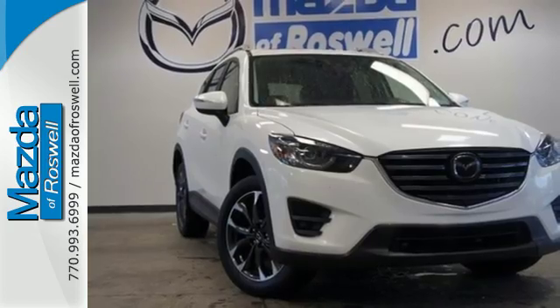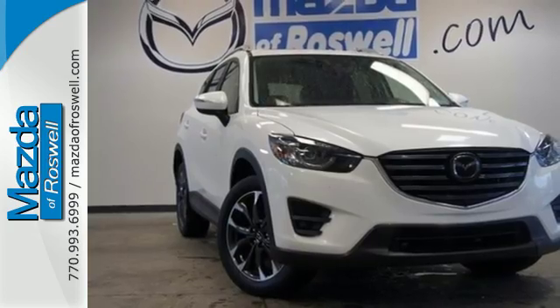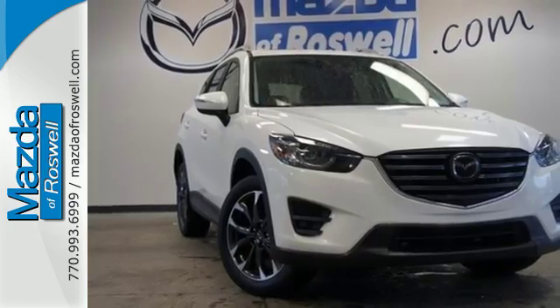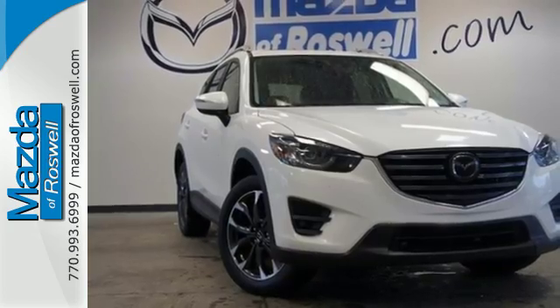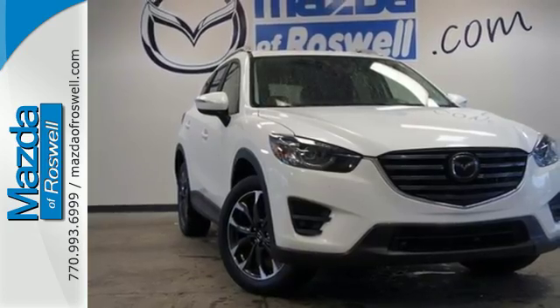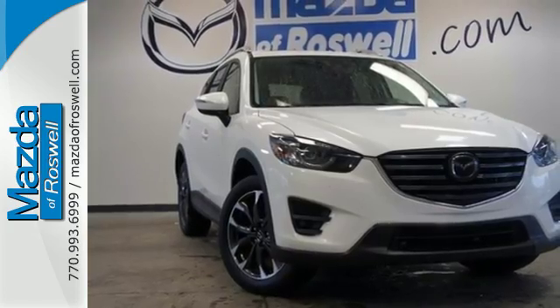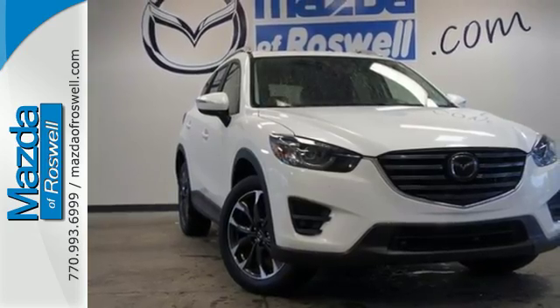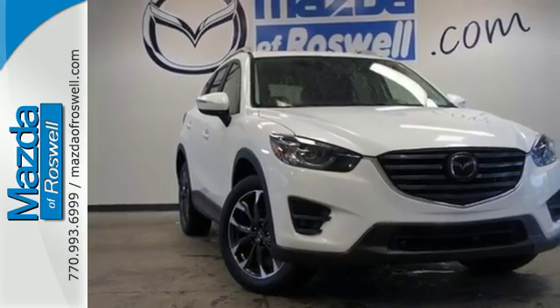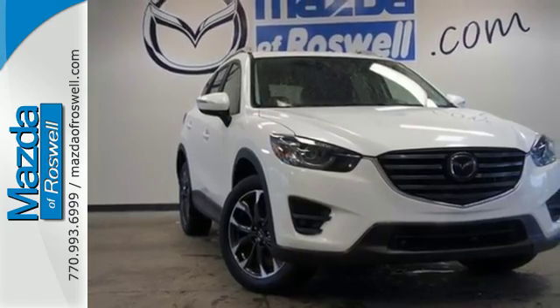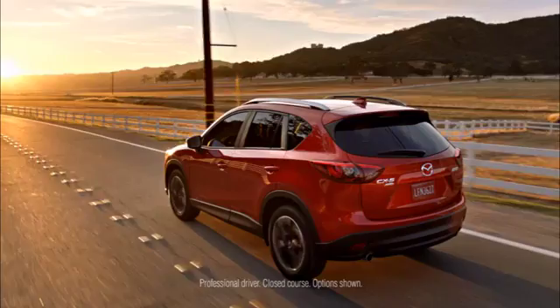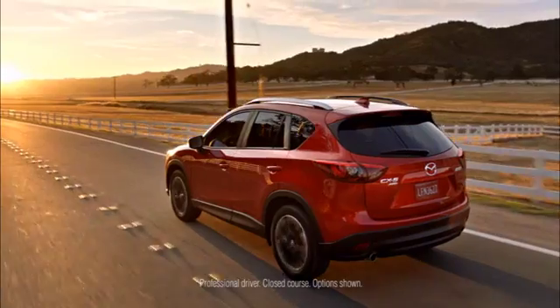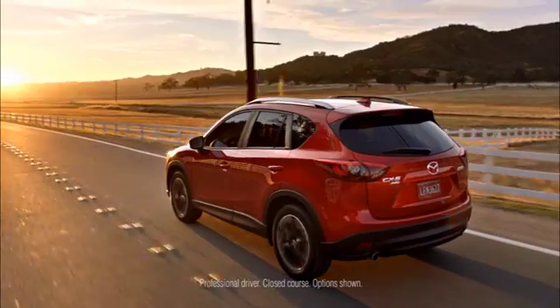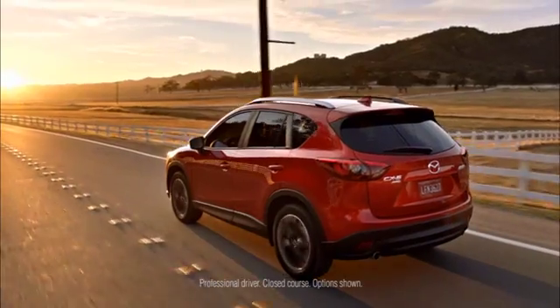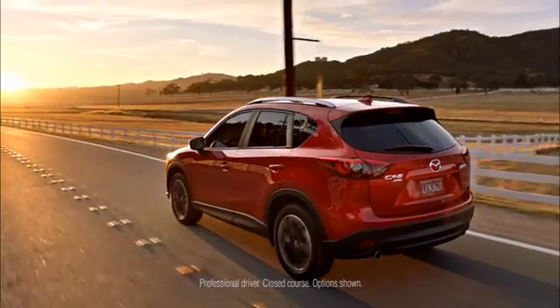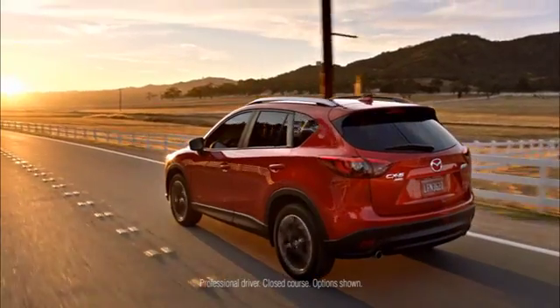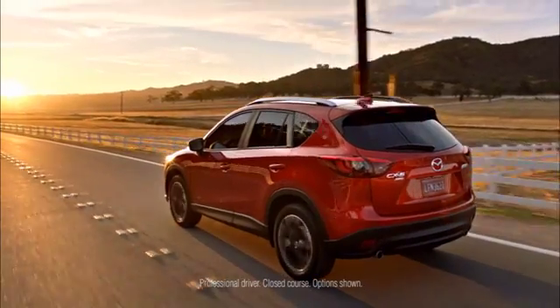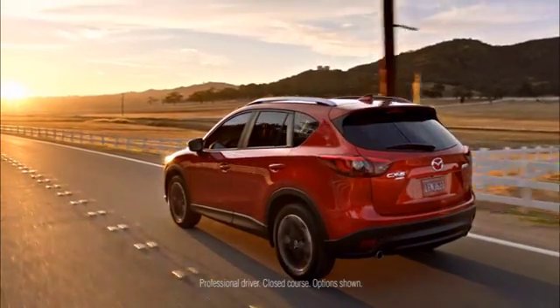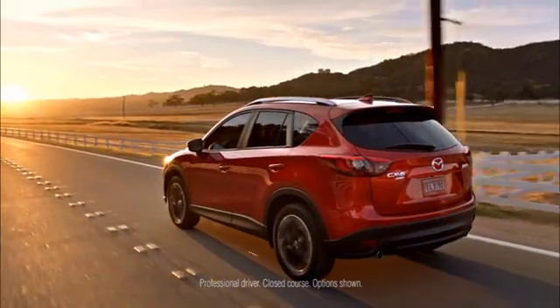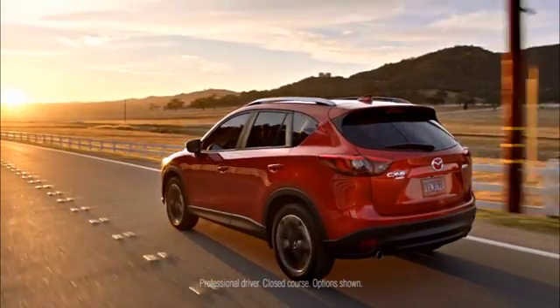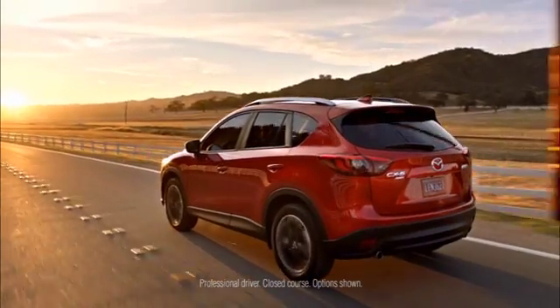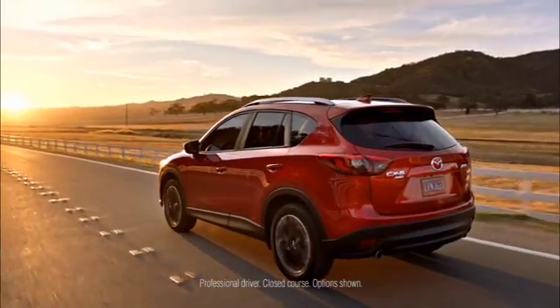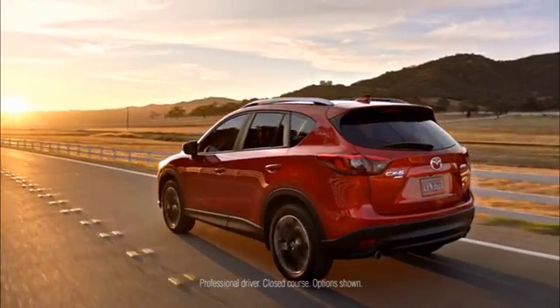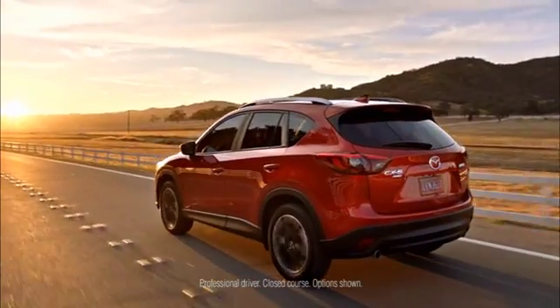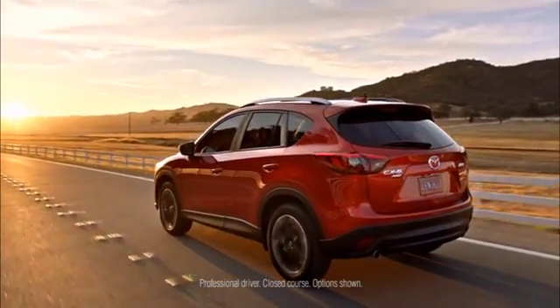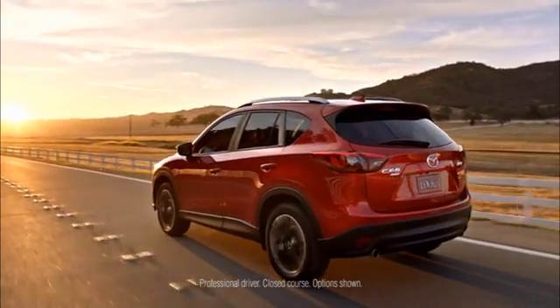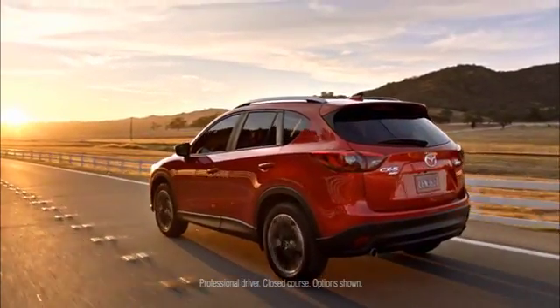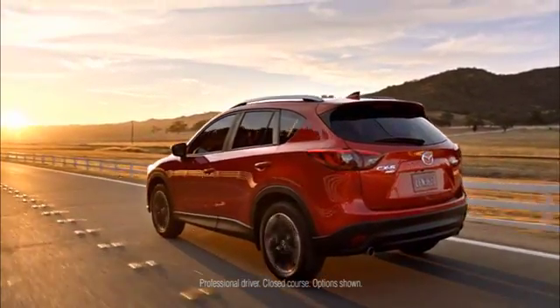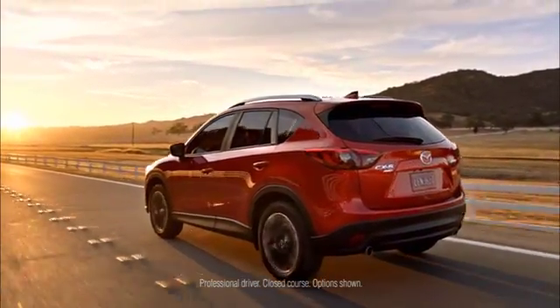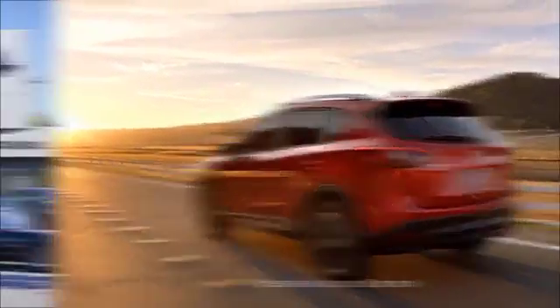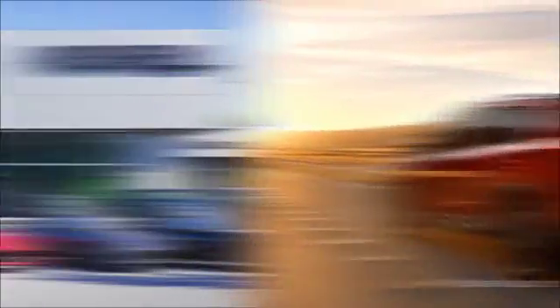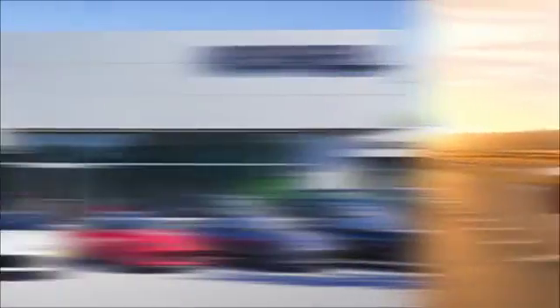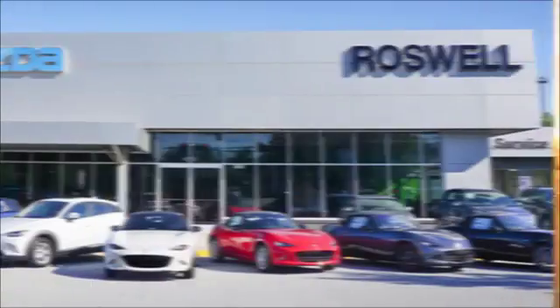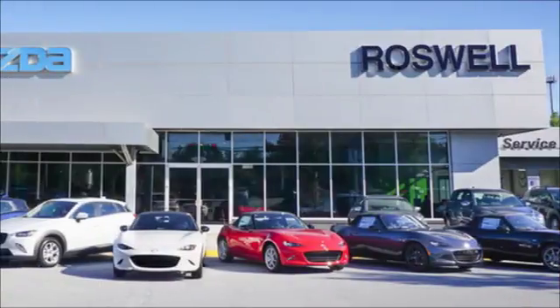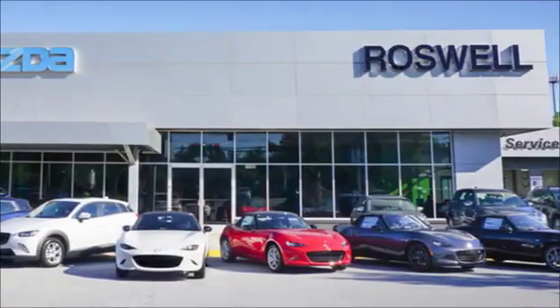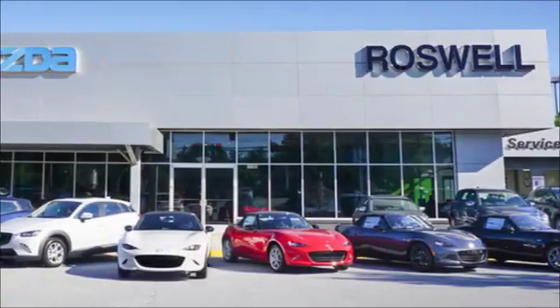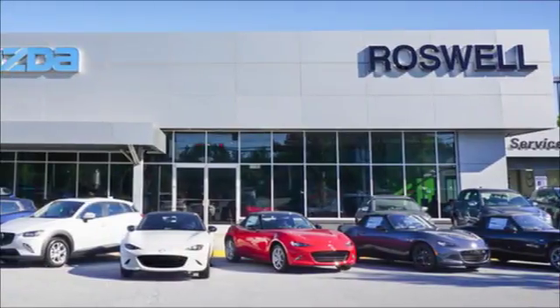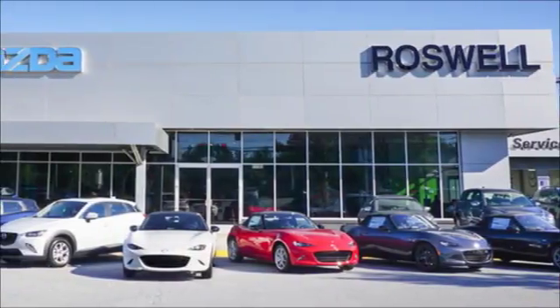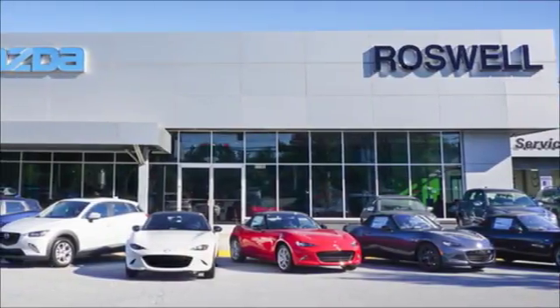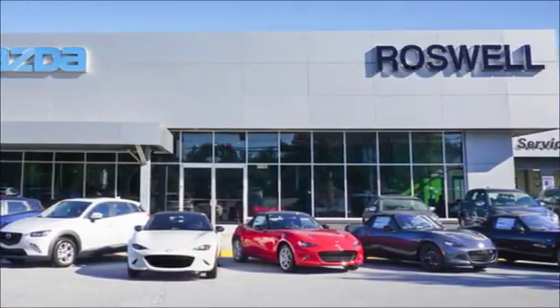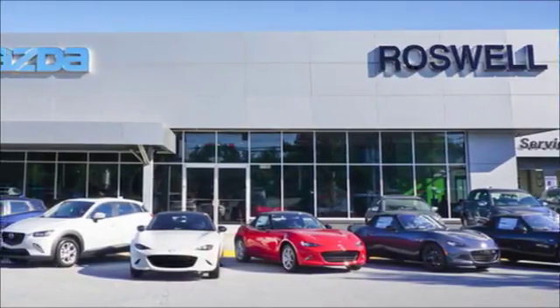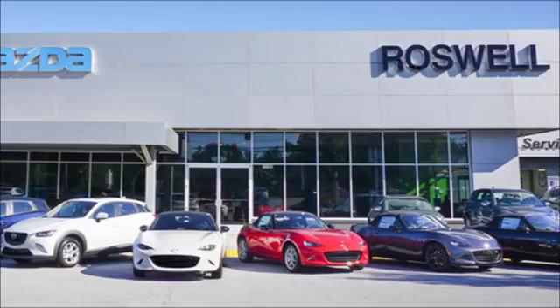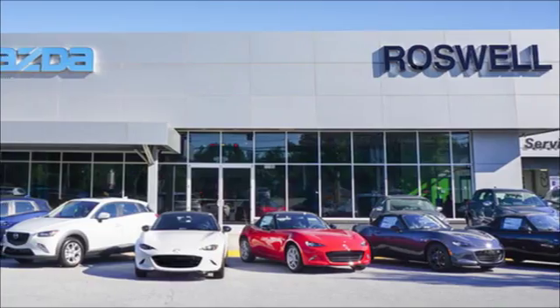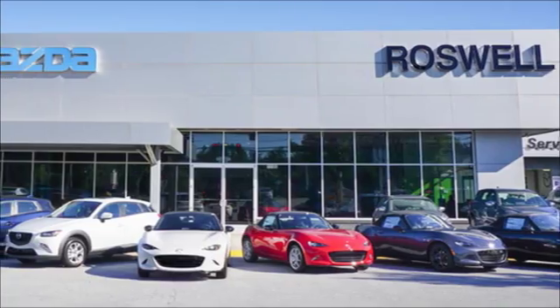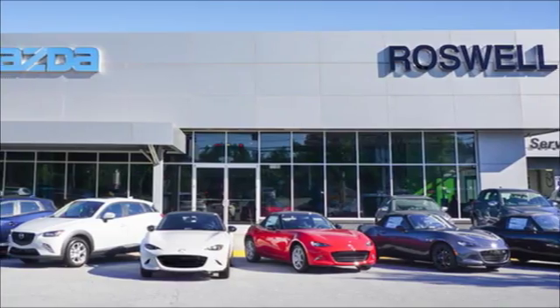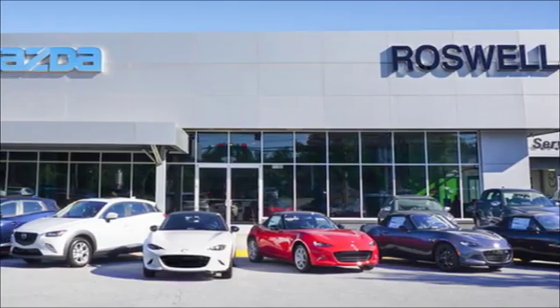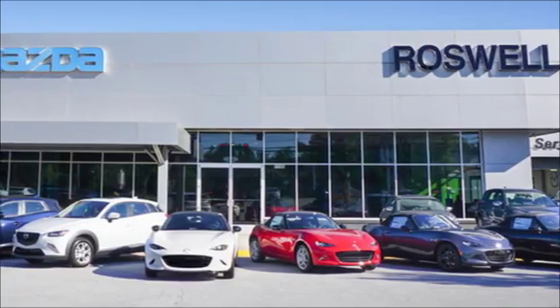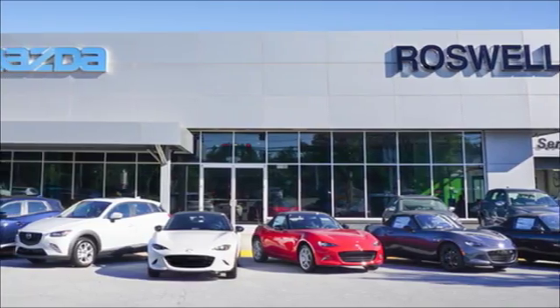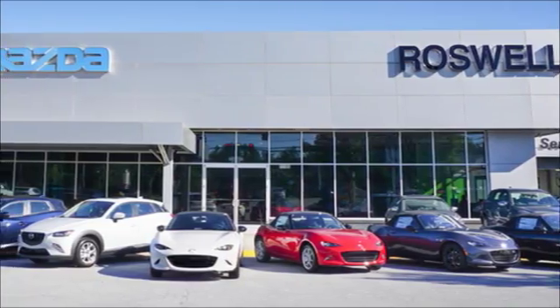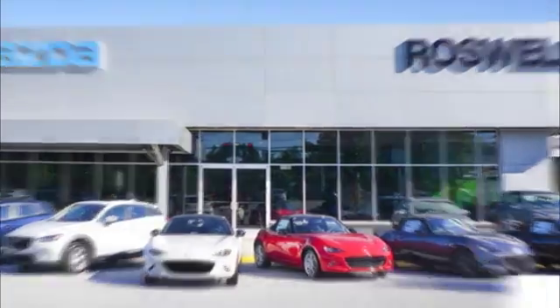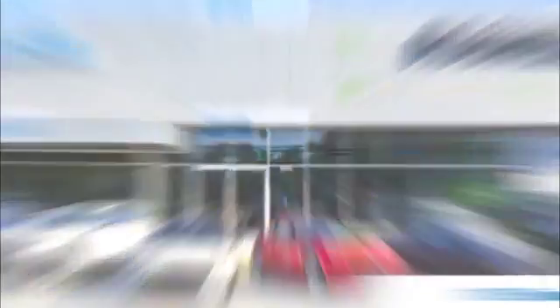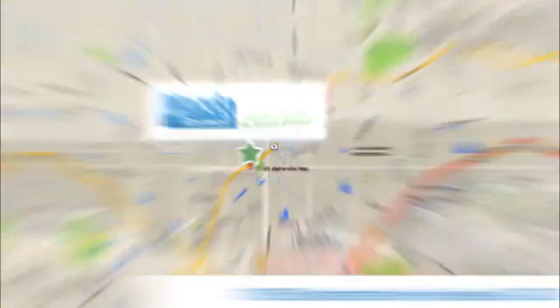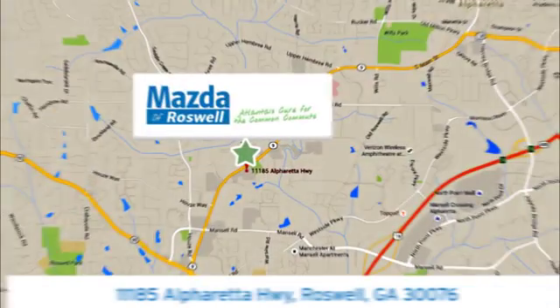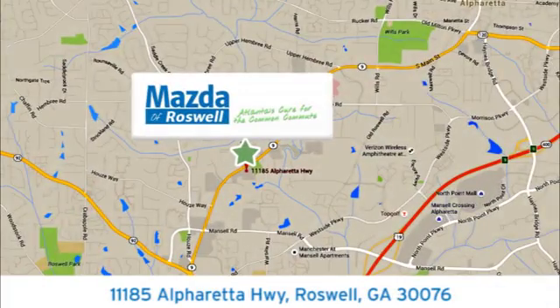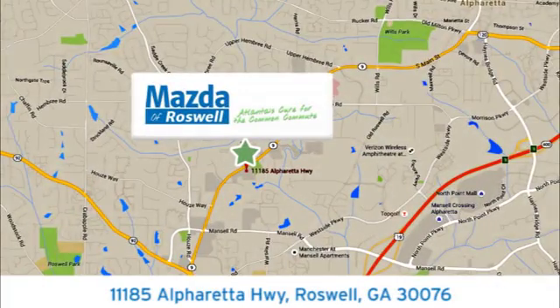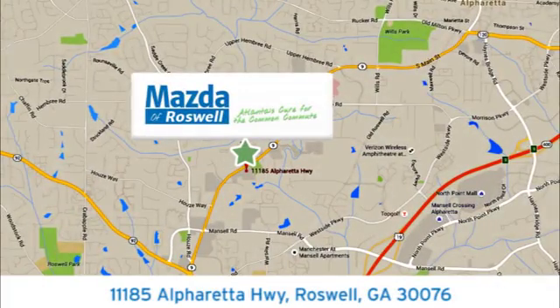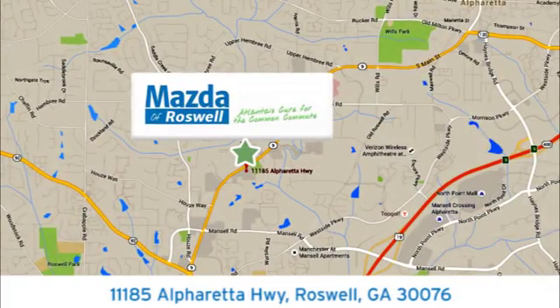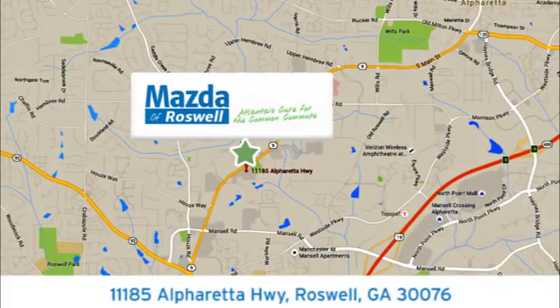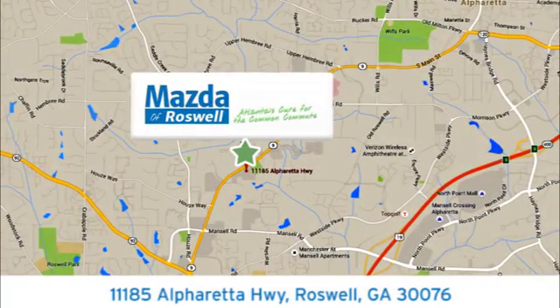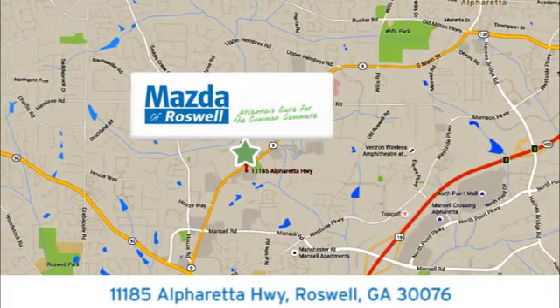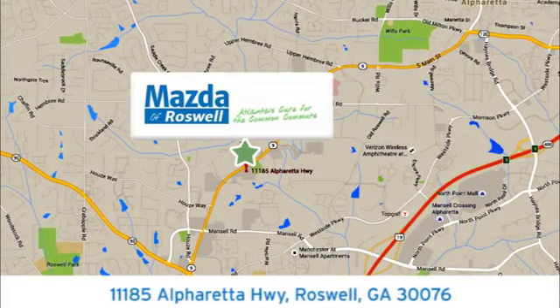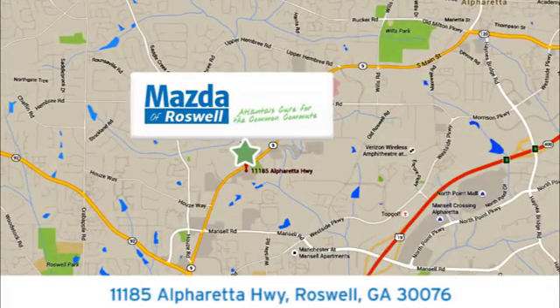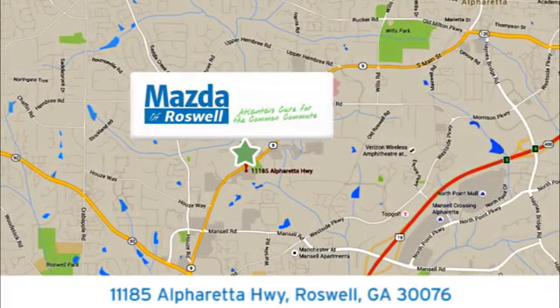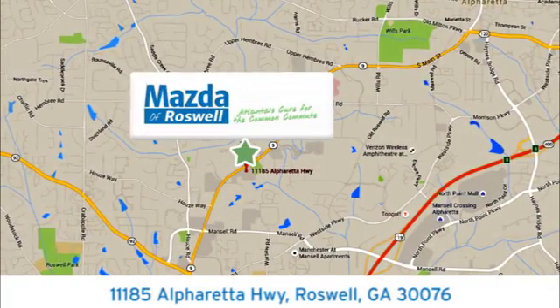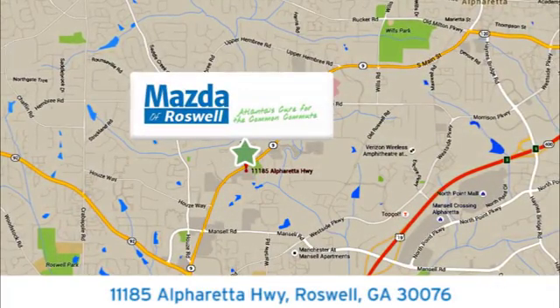For your cure for the common commute, visit today. We're conveniently located at 11185 Alpharetta Highway in Roswell, GA.